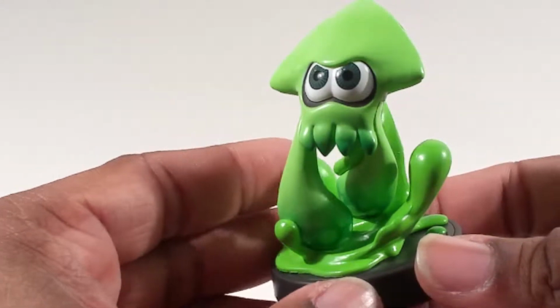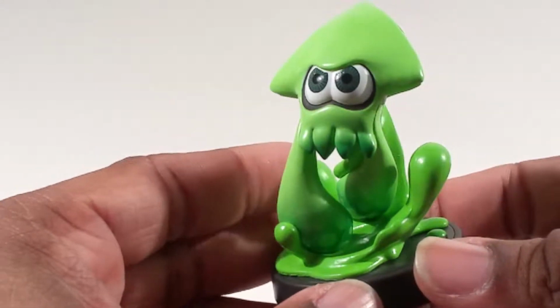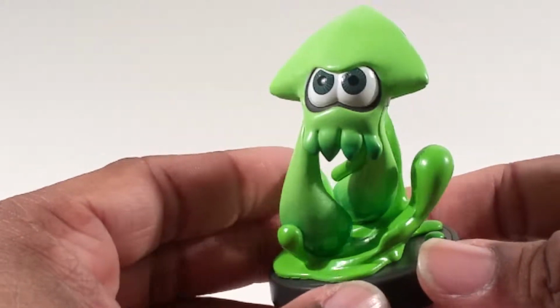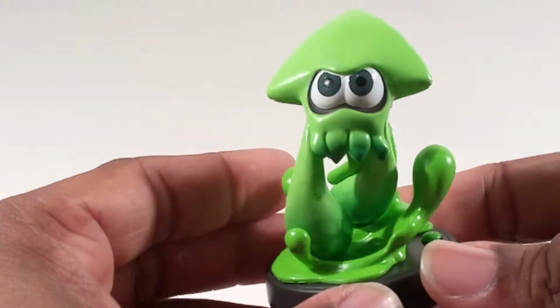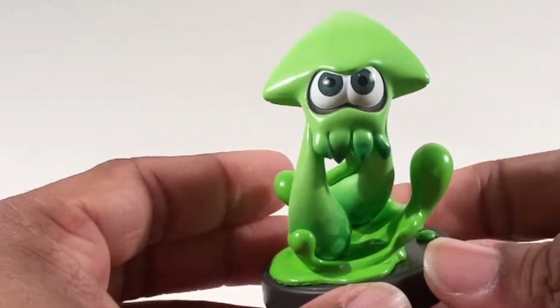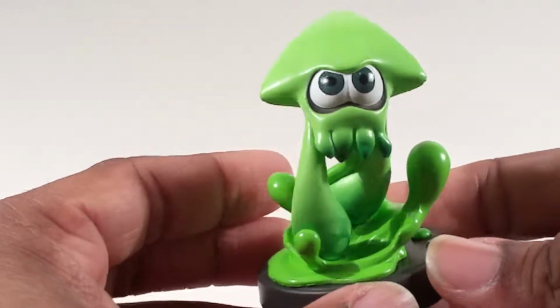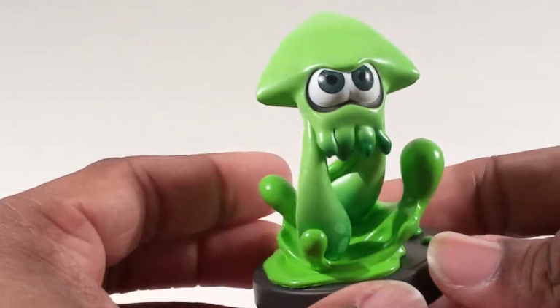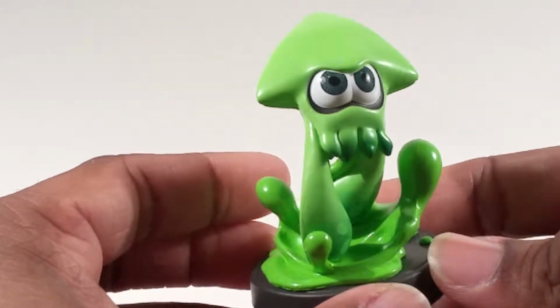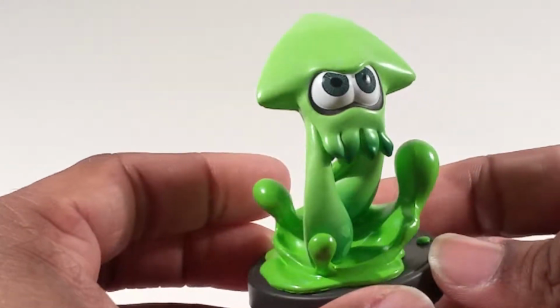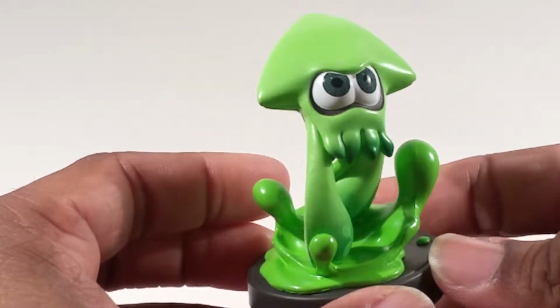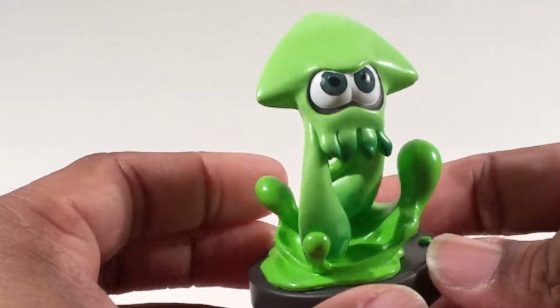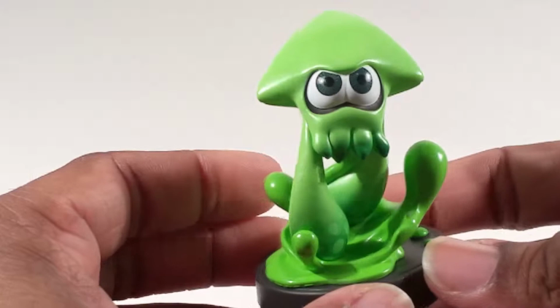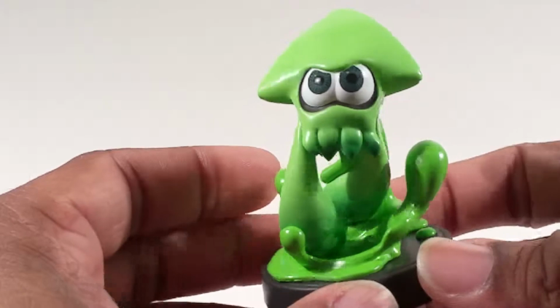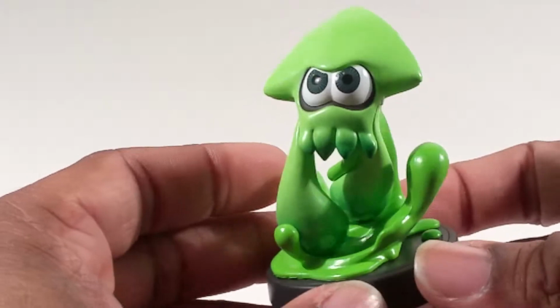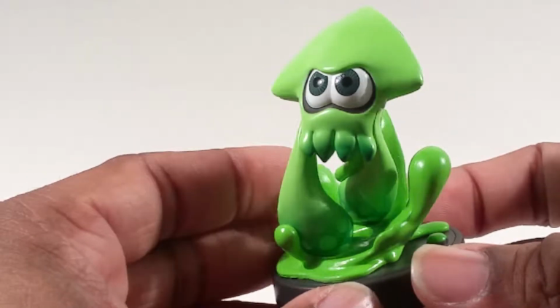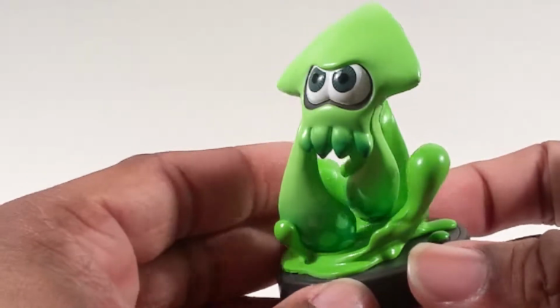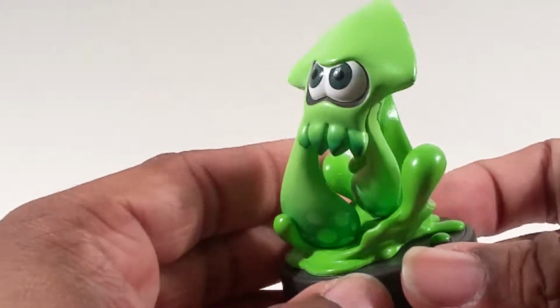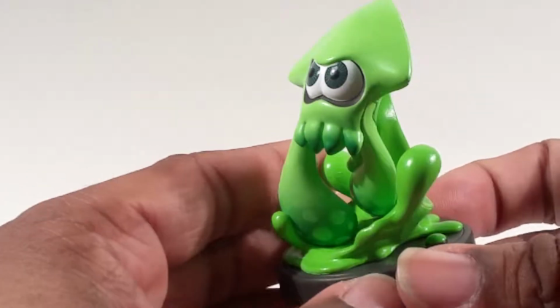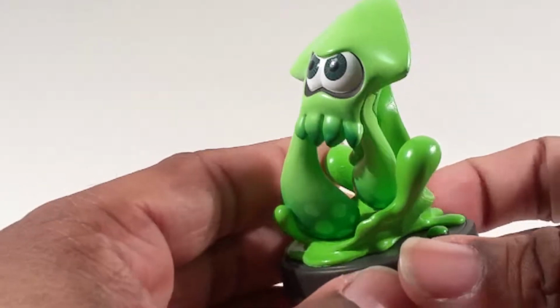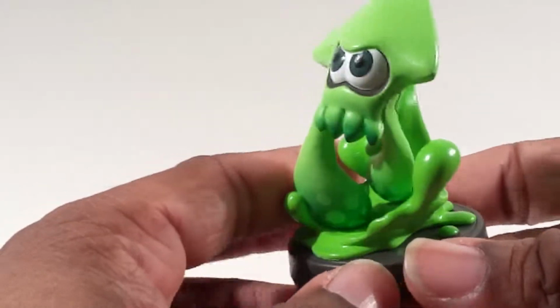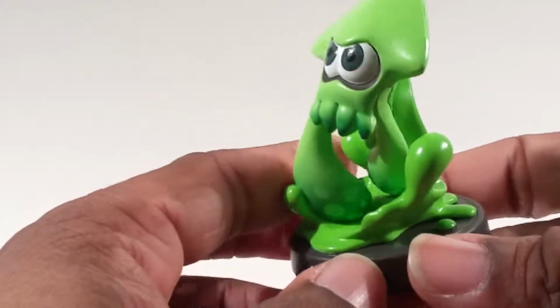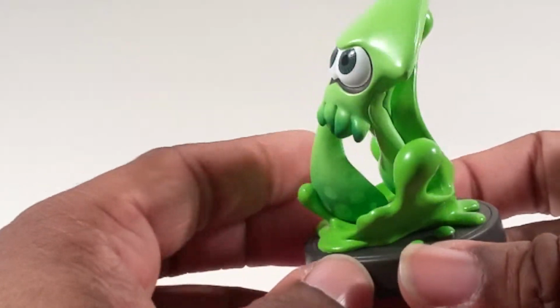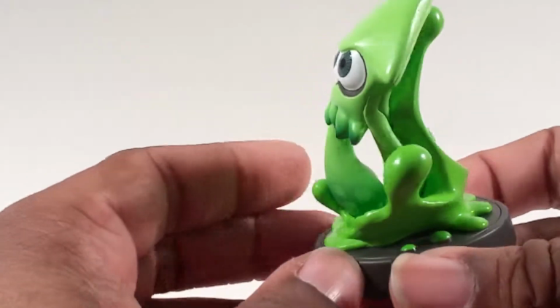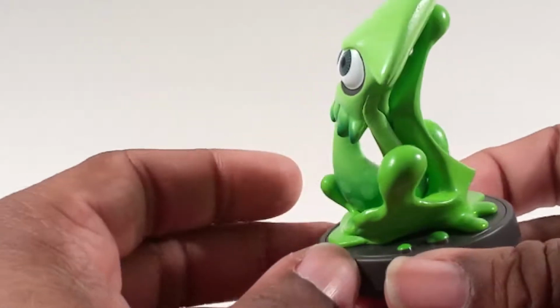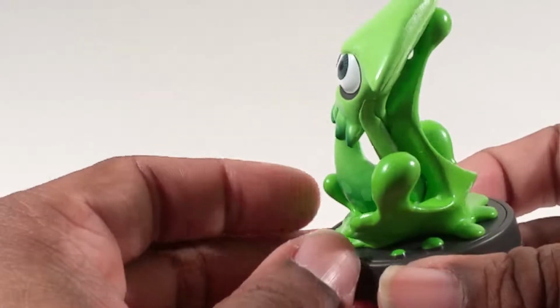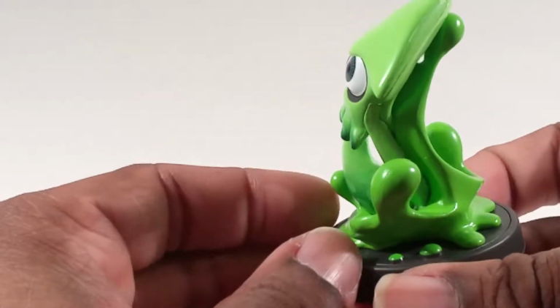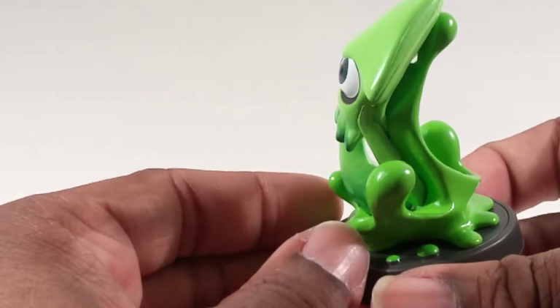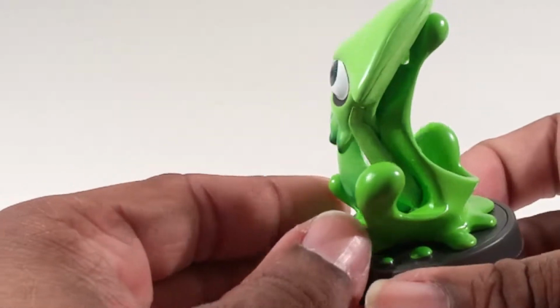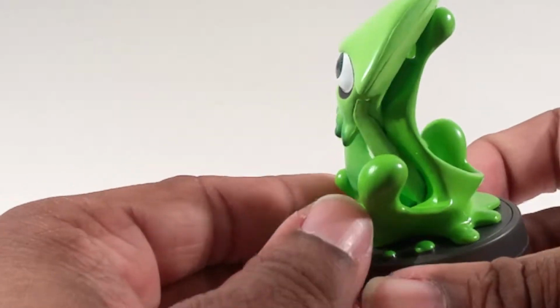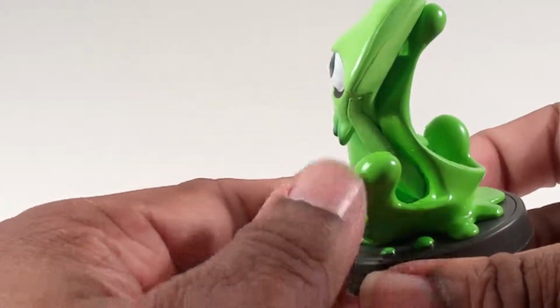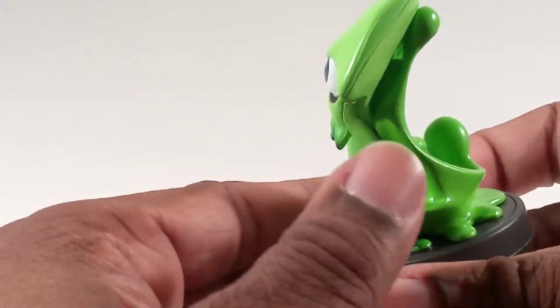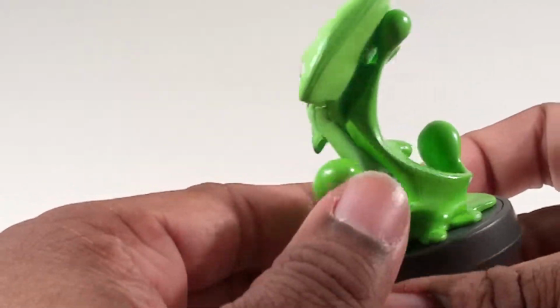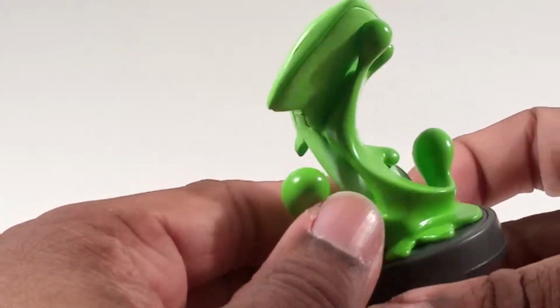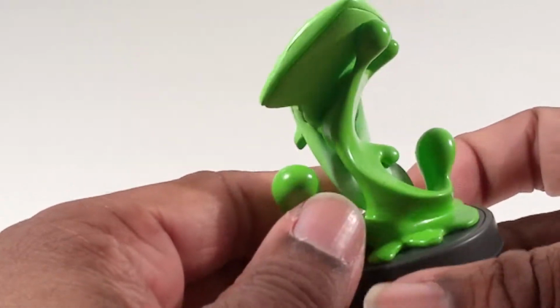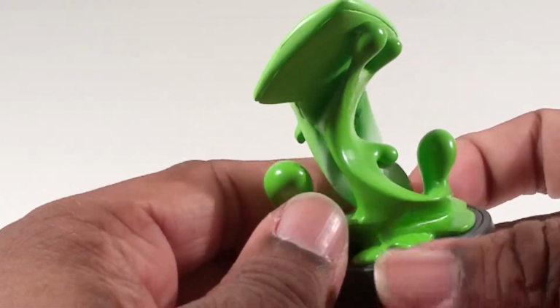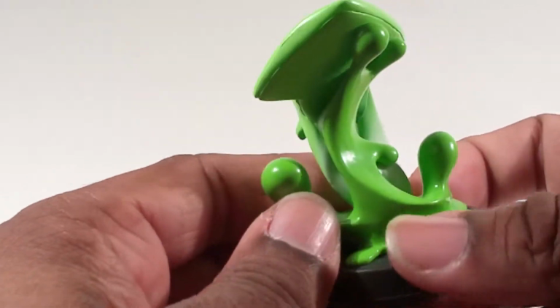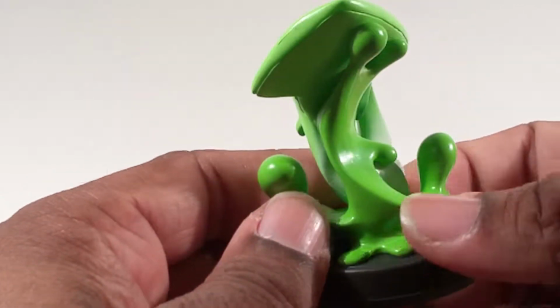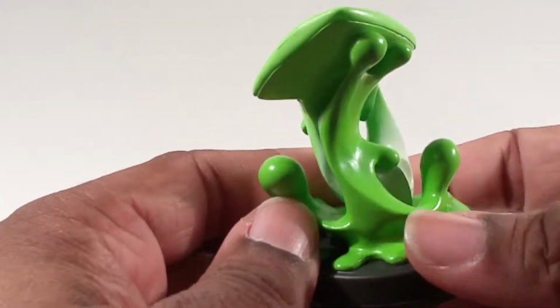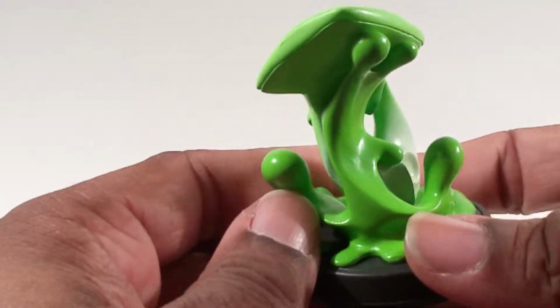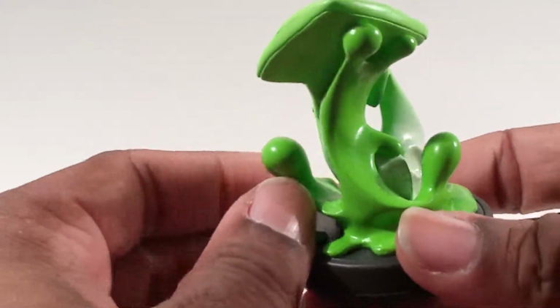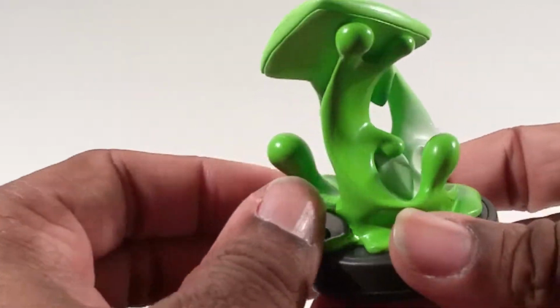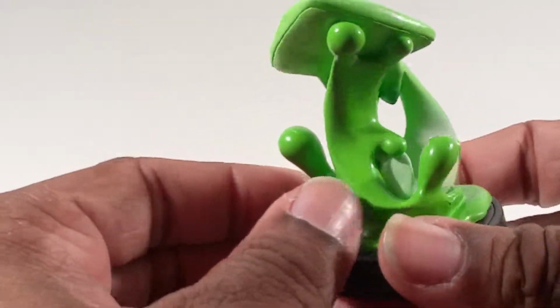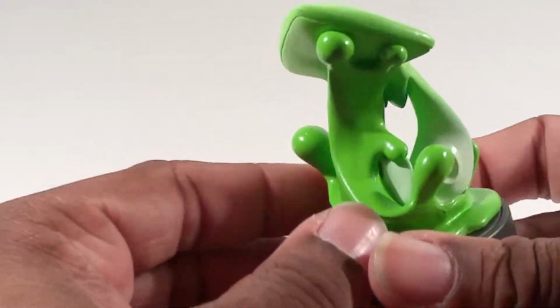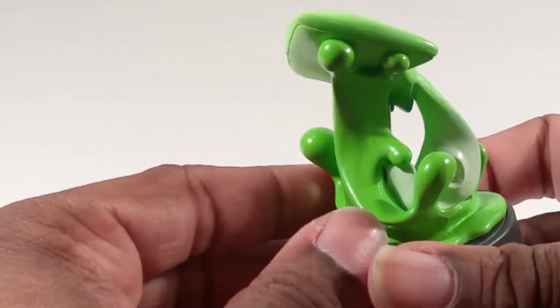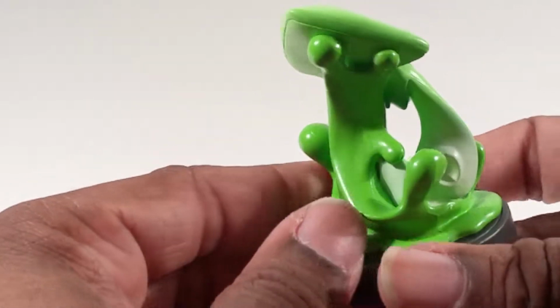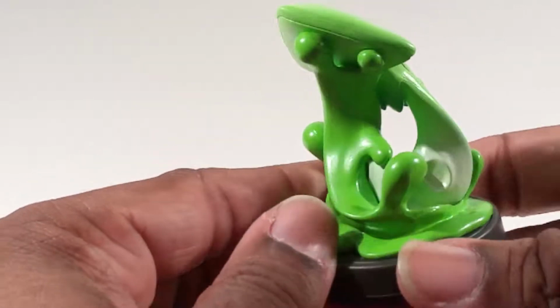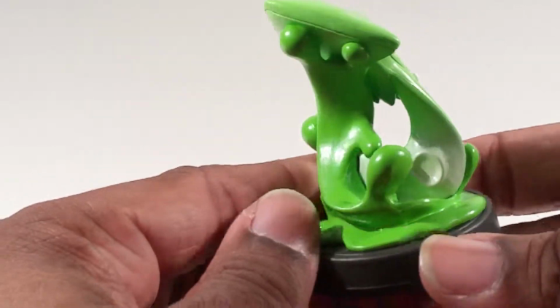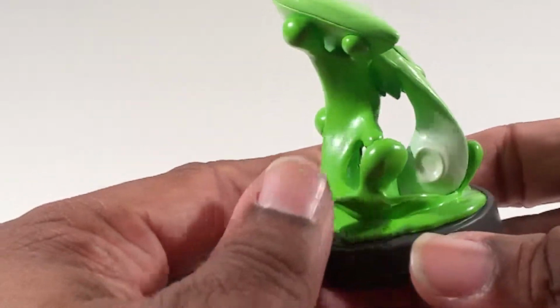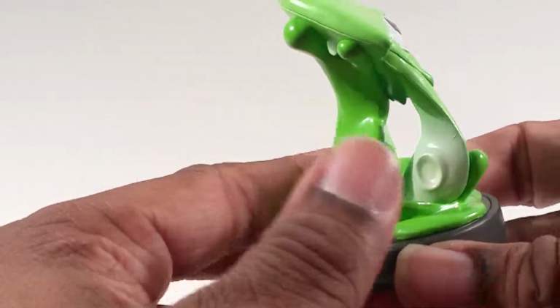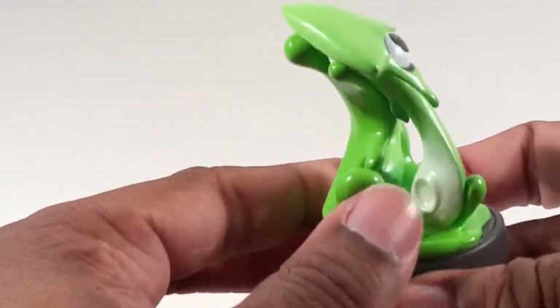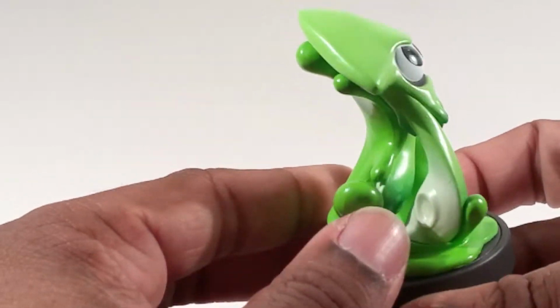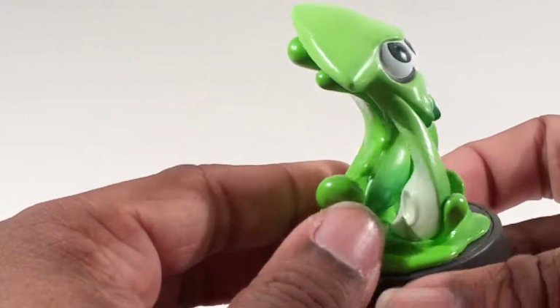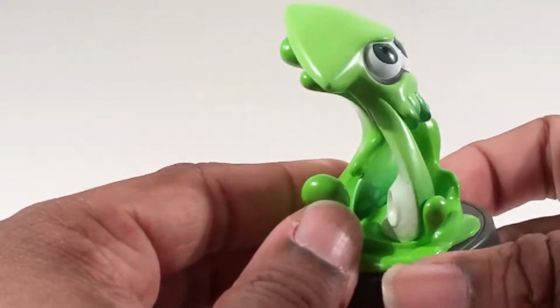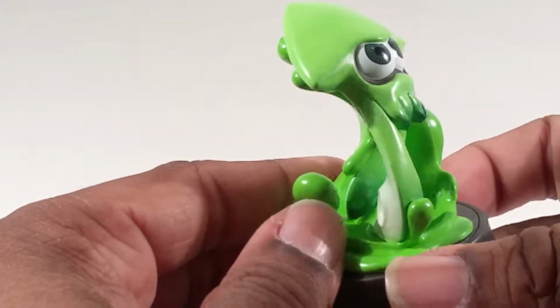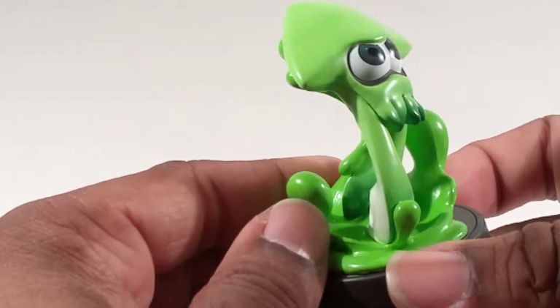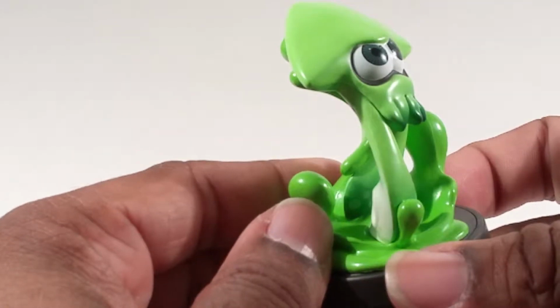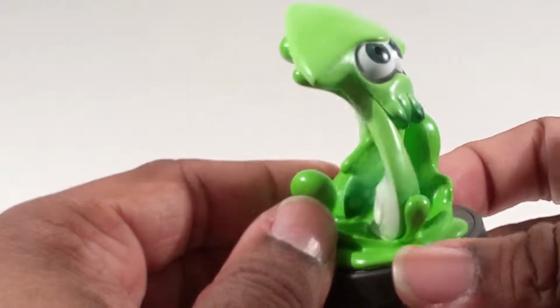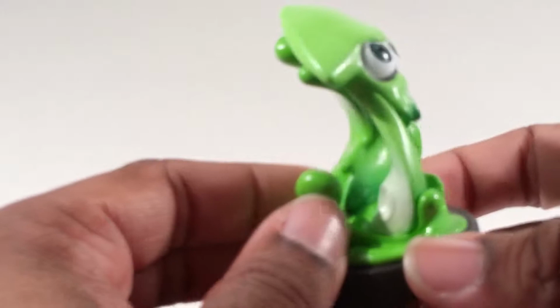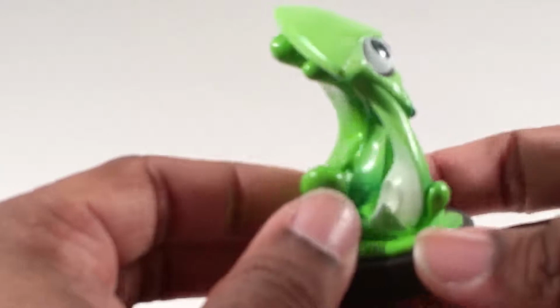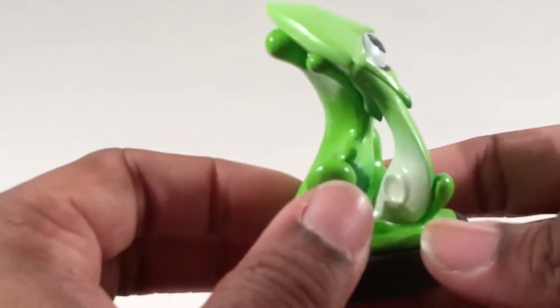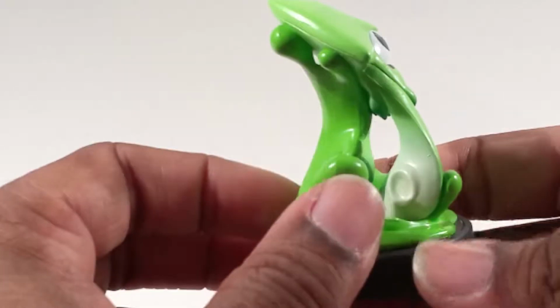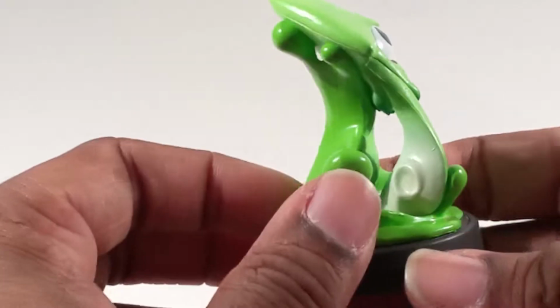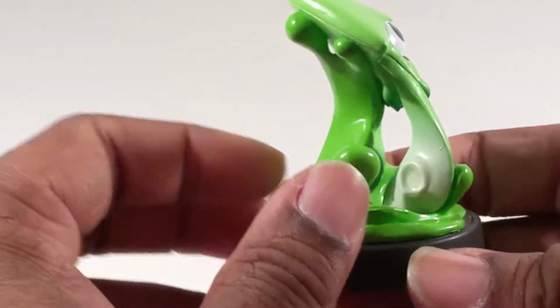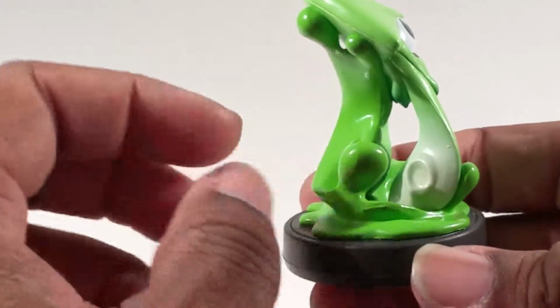Looks angry, a little pissed. It's flying up out of the ink, which is nice — just like in the game.